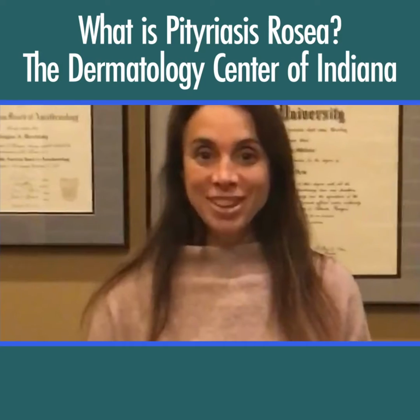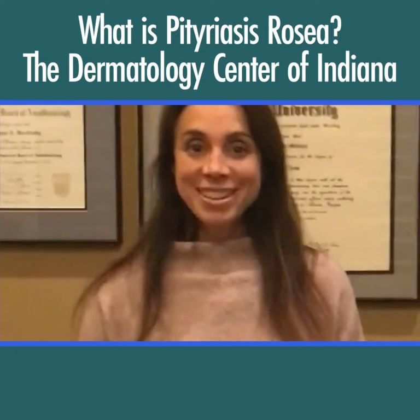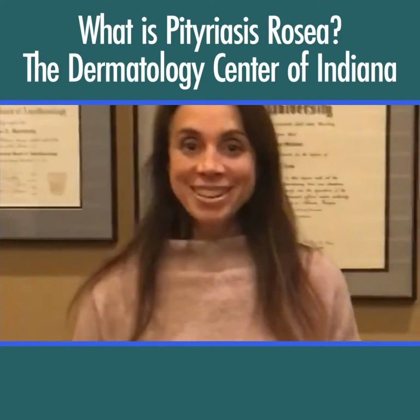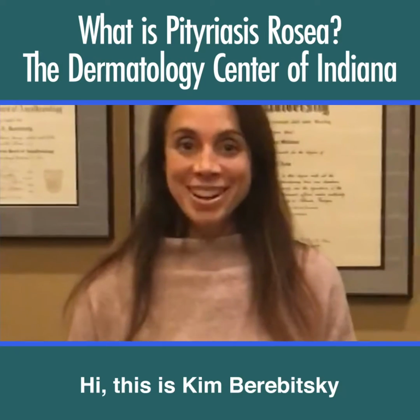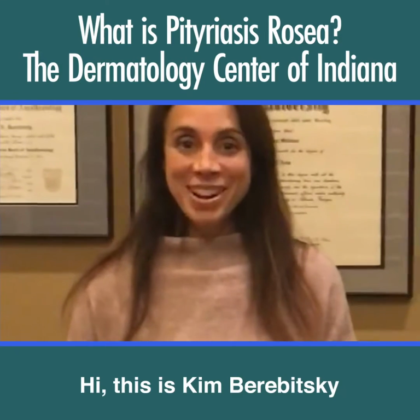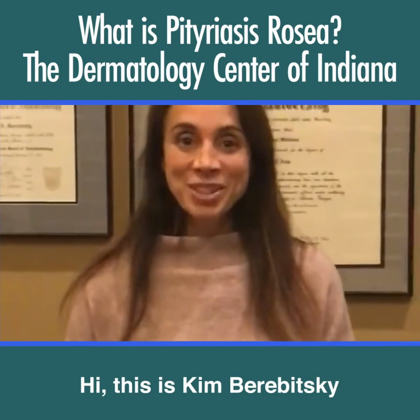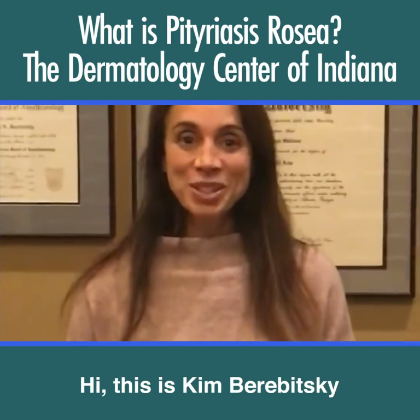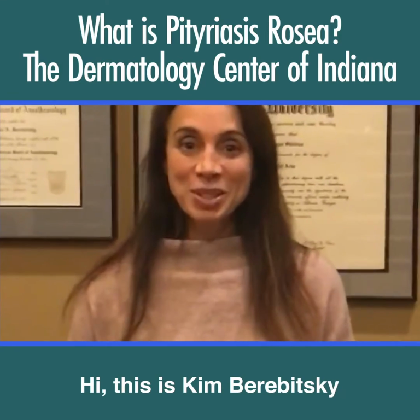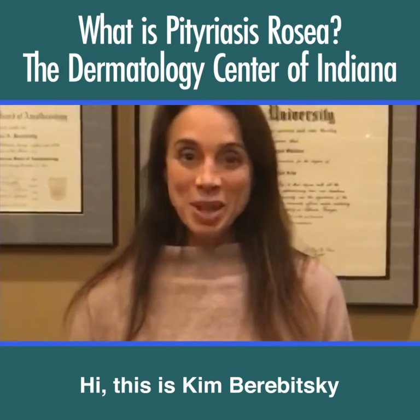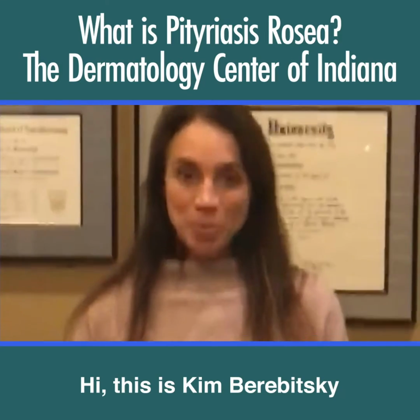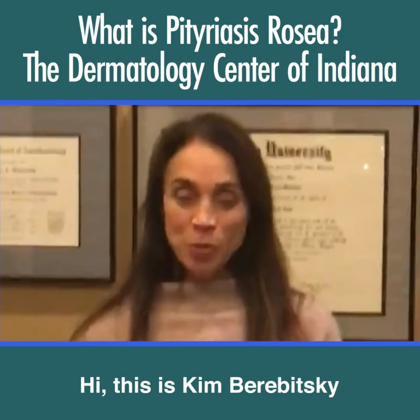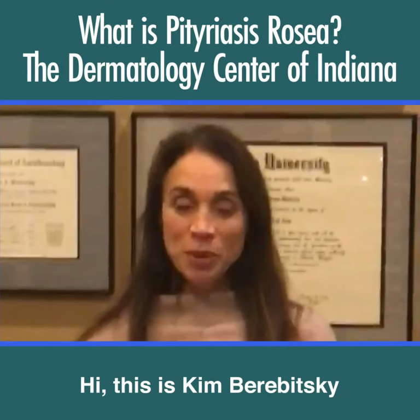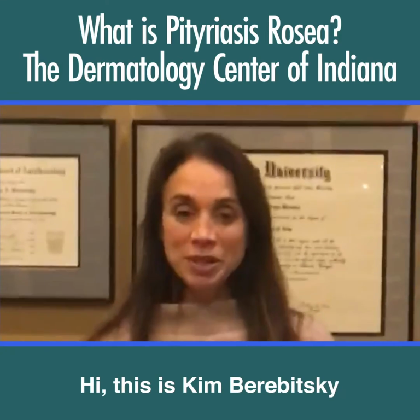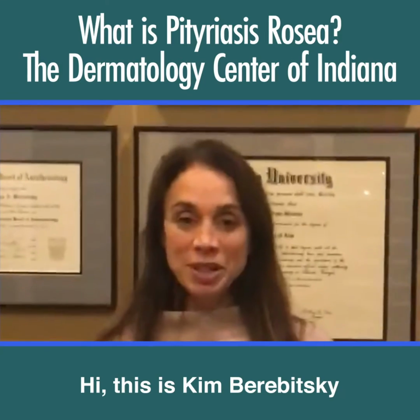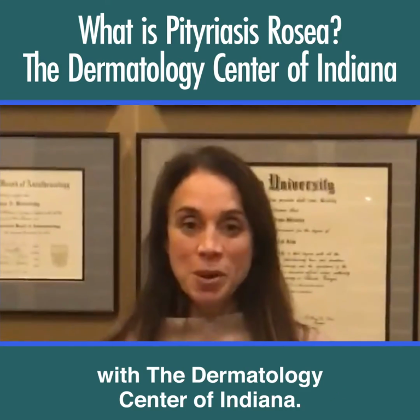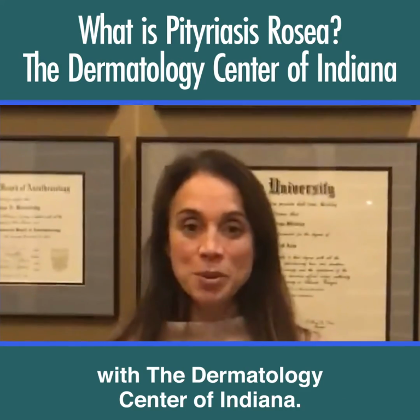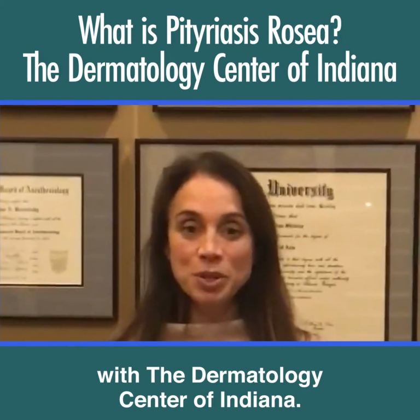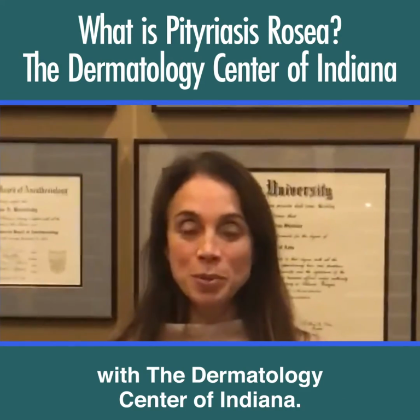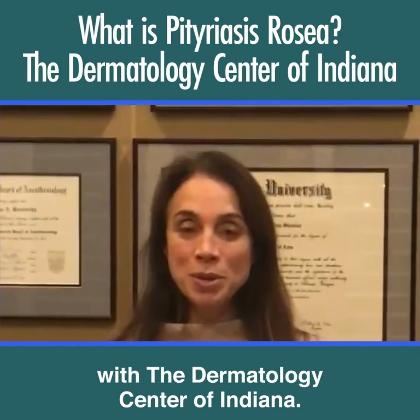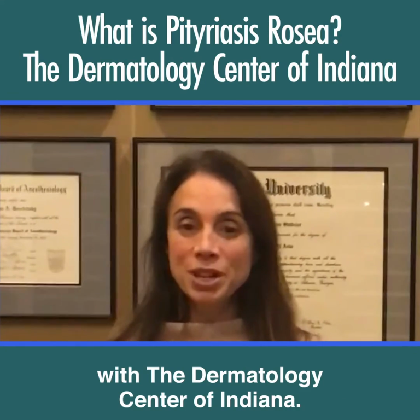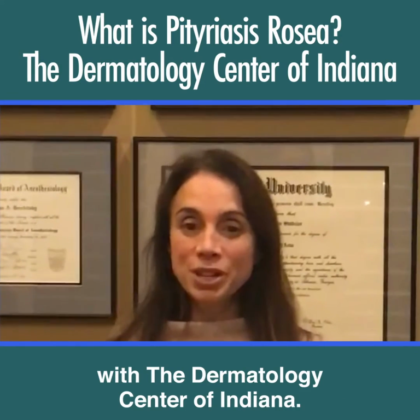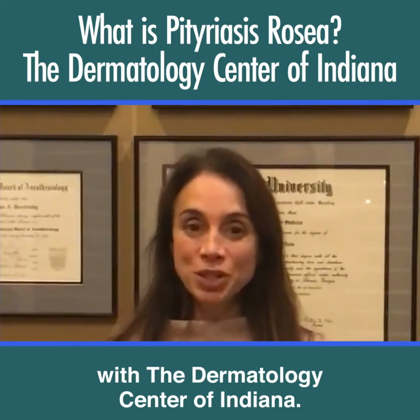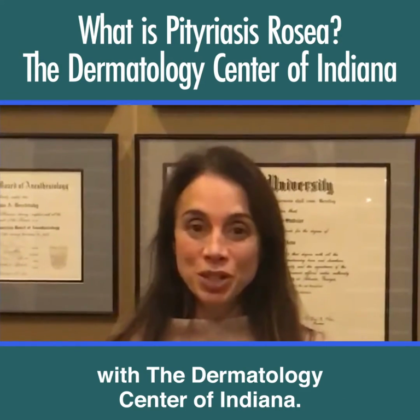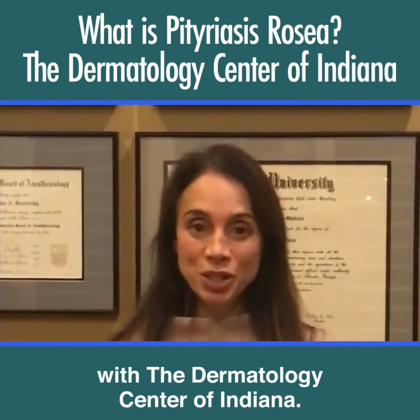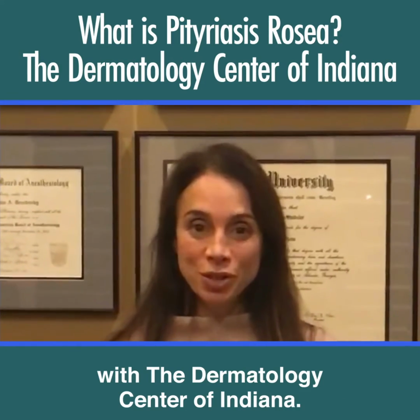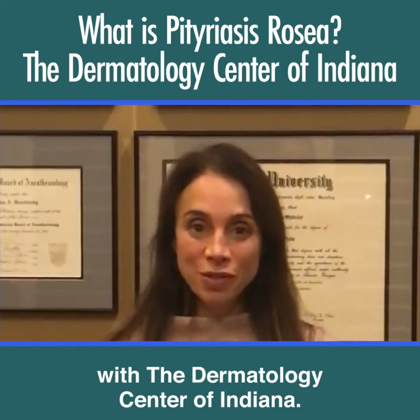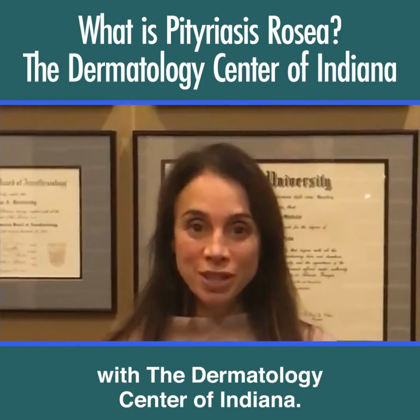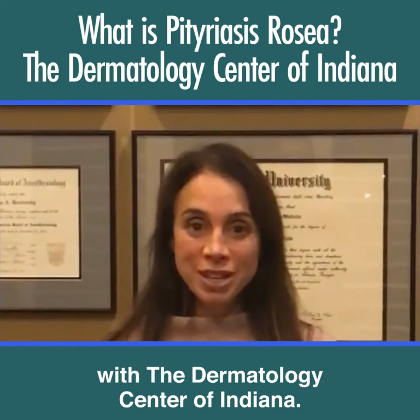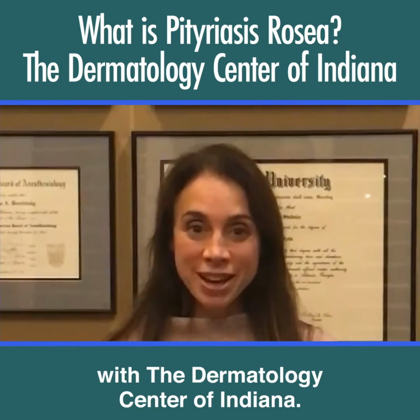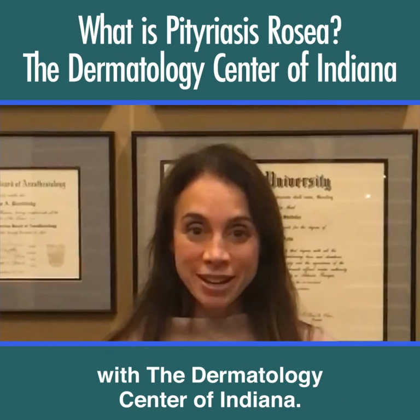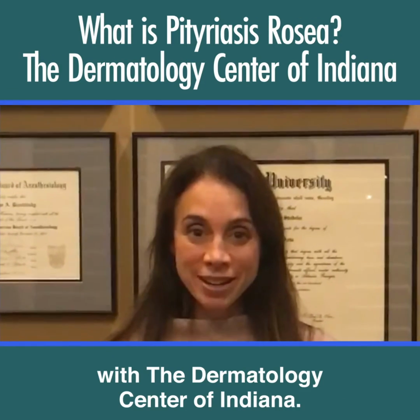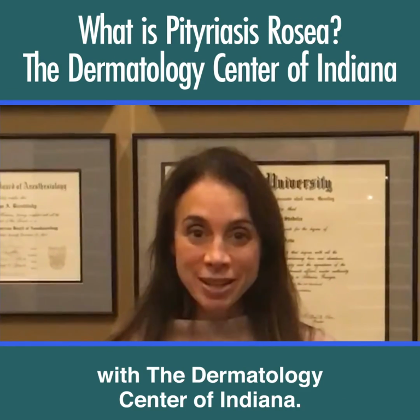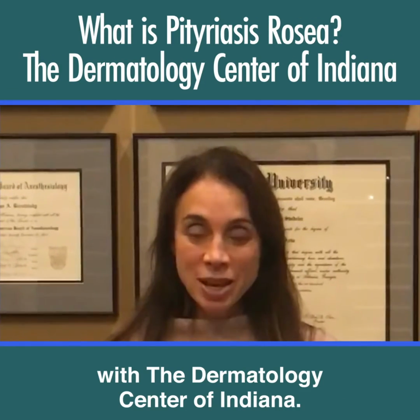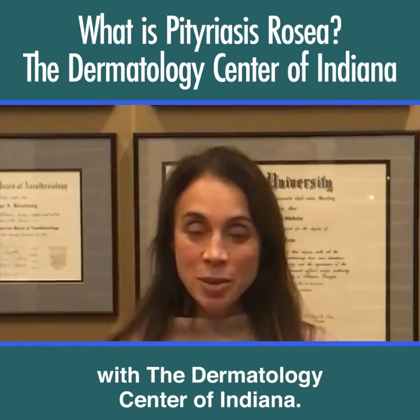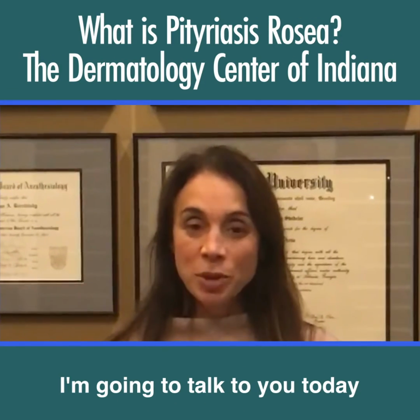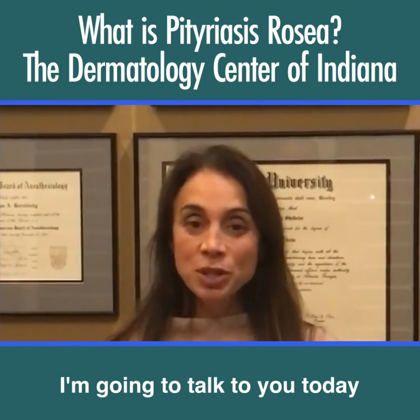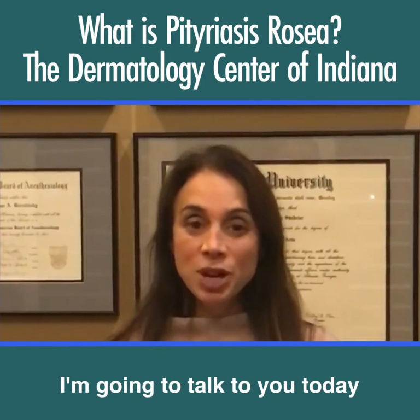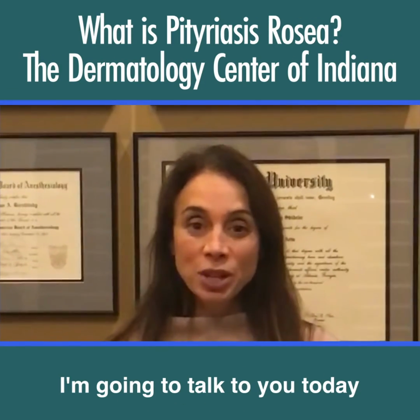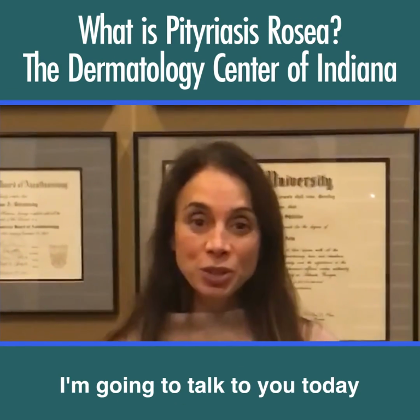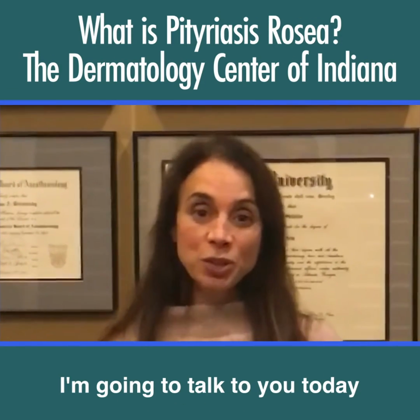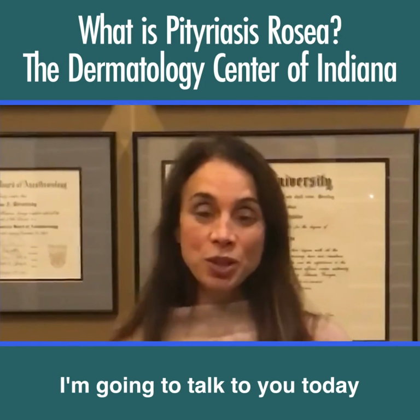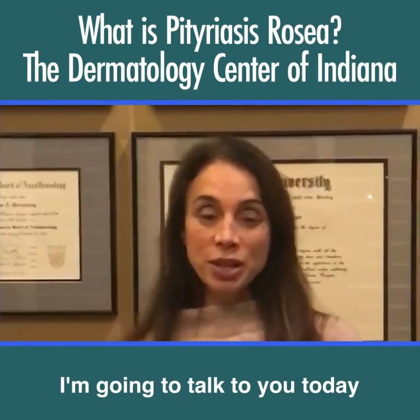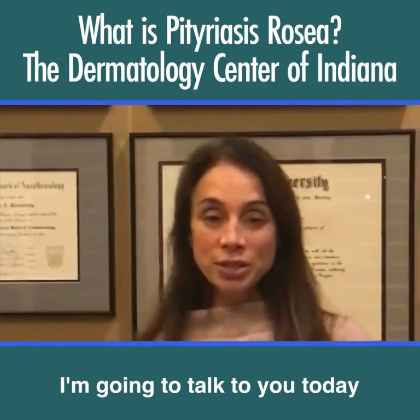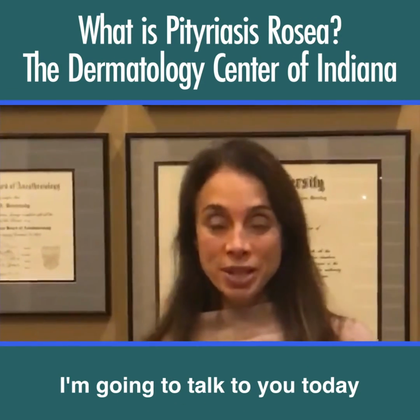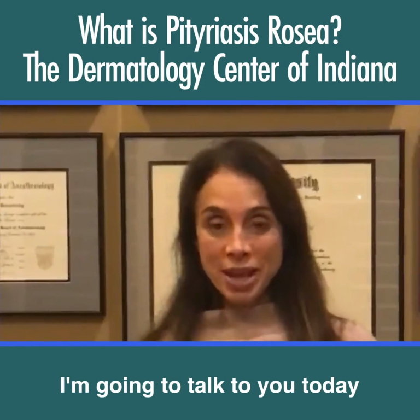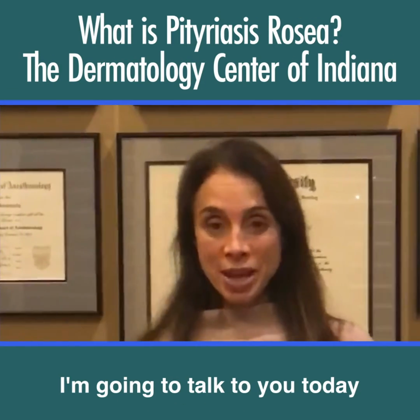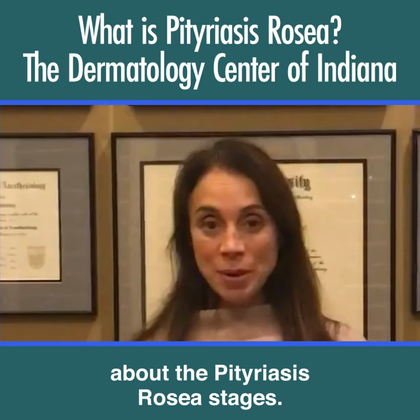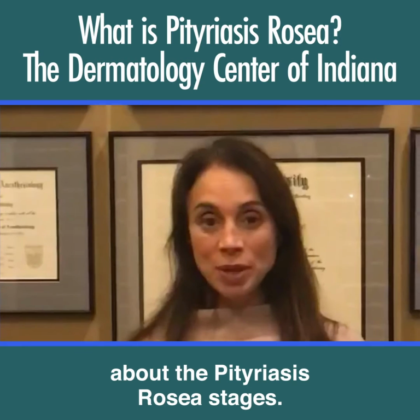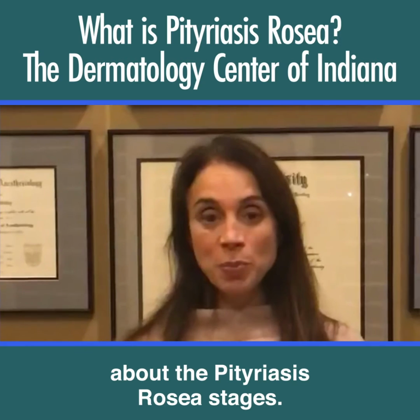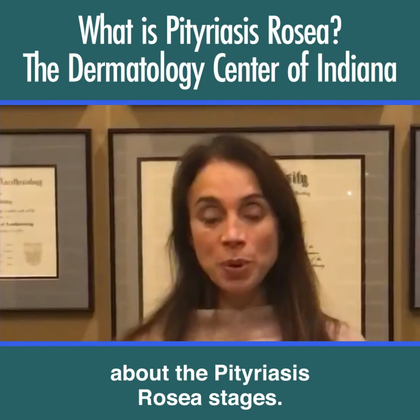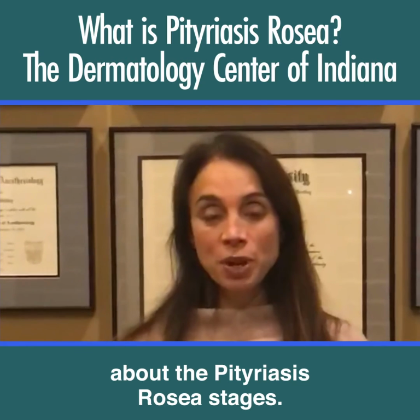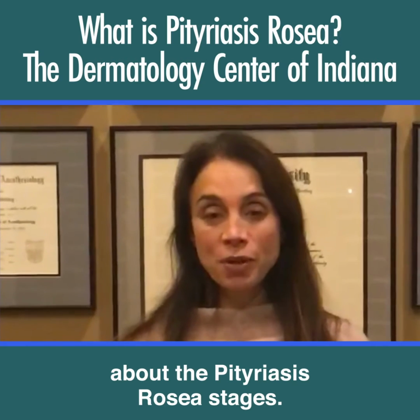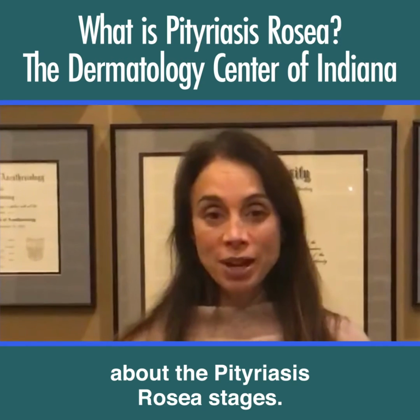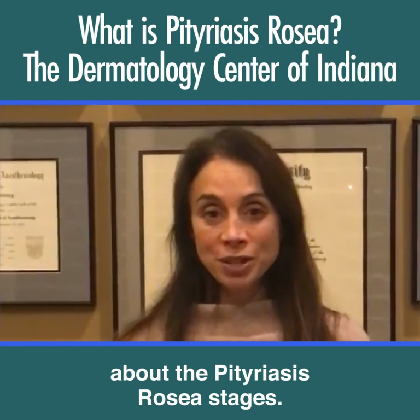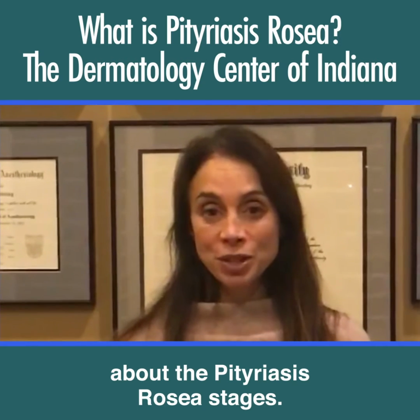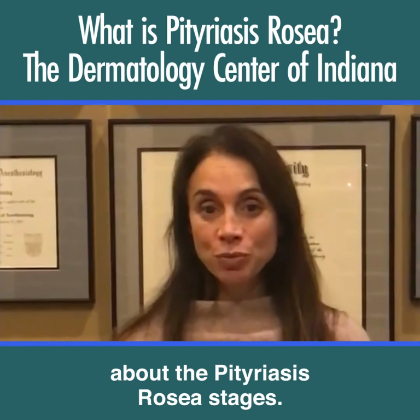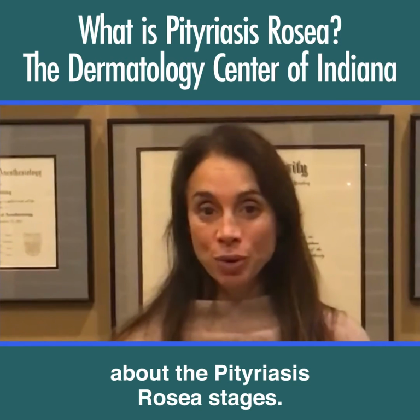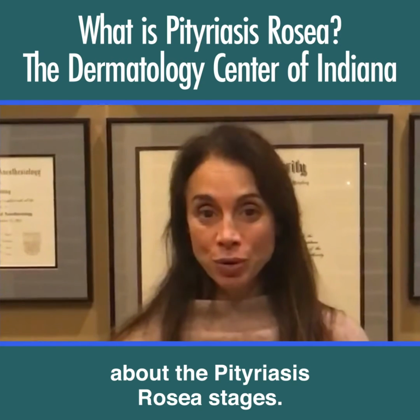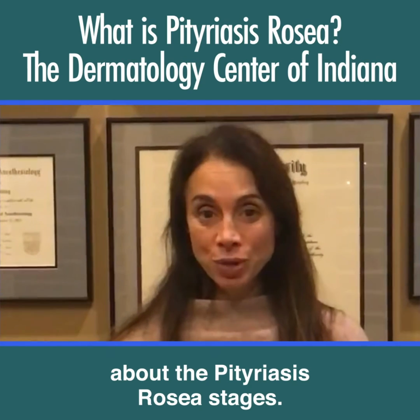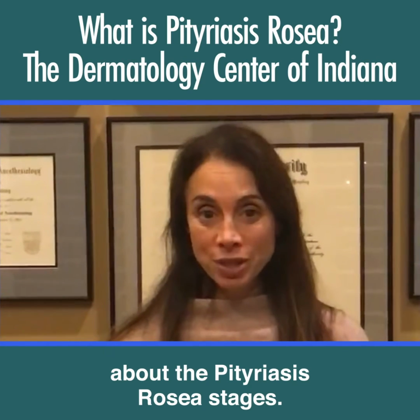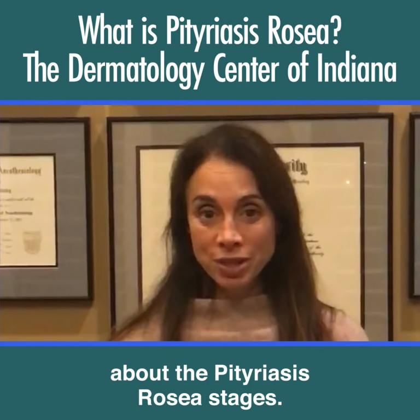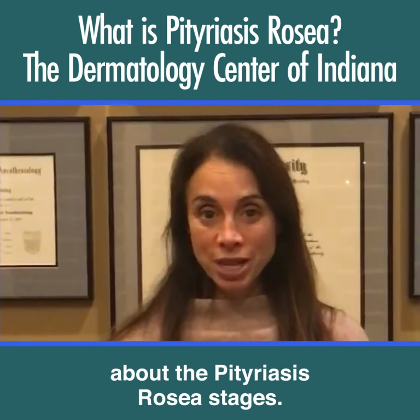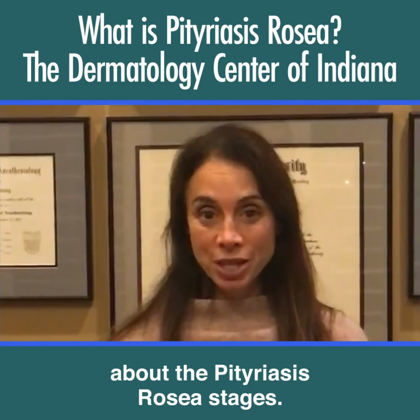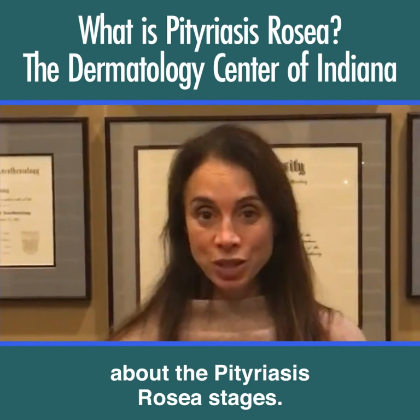Hi, this is Kim Burbitsky with the Dermatology Center of Indiana. I'm going to talk to you today about the Pityriasis Rosea stages.